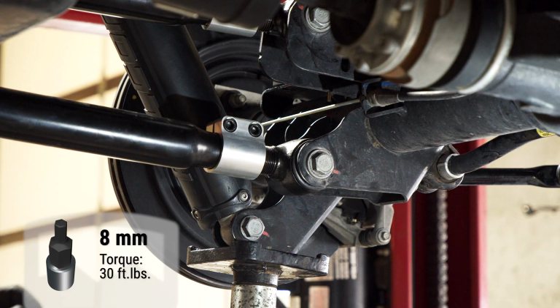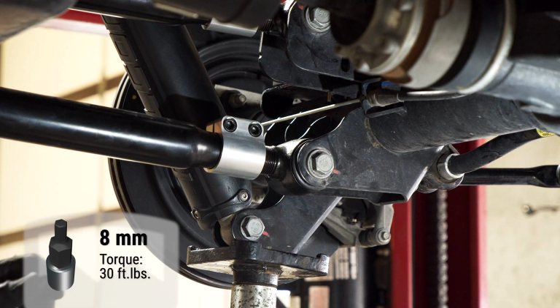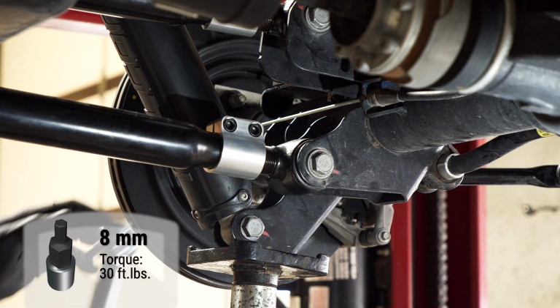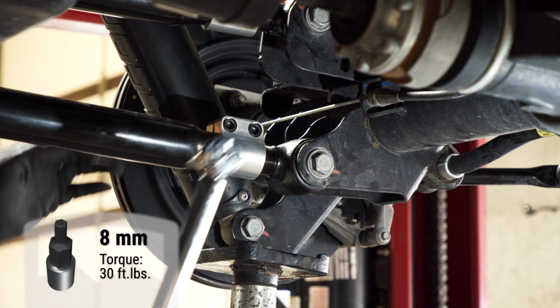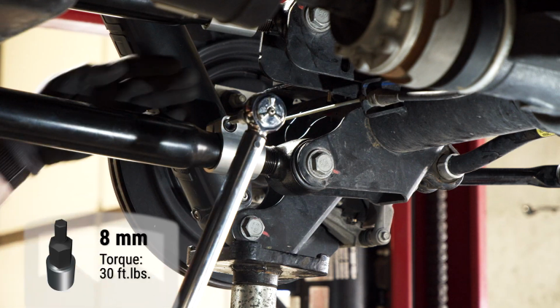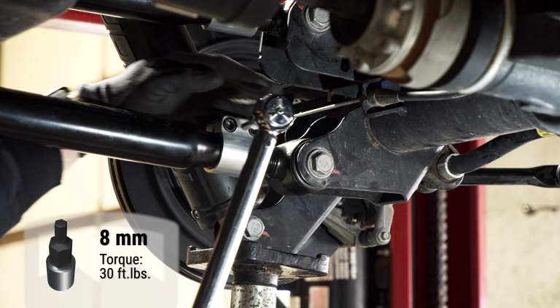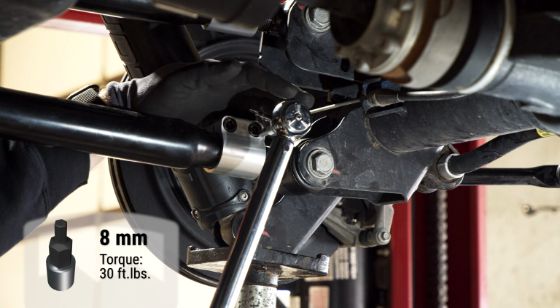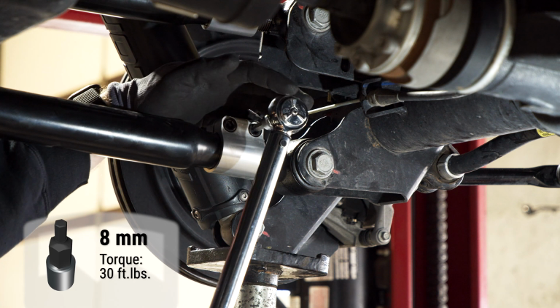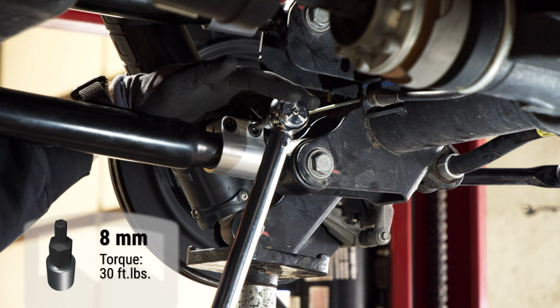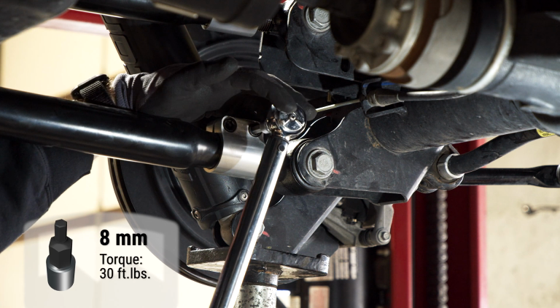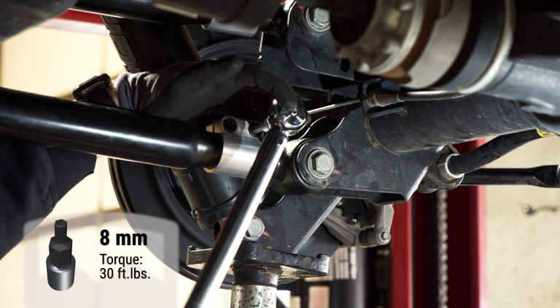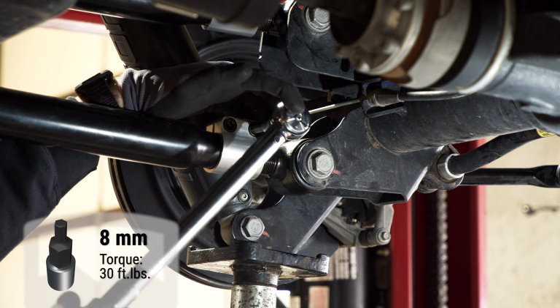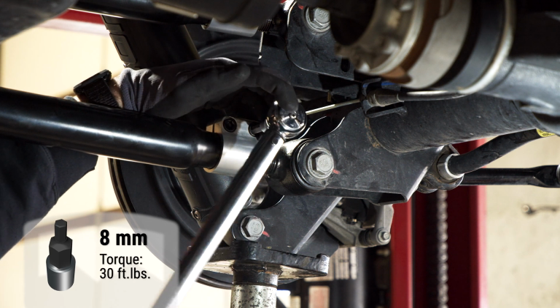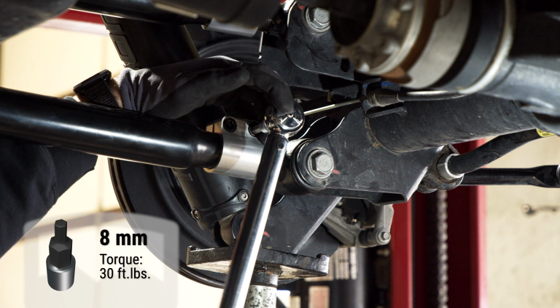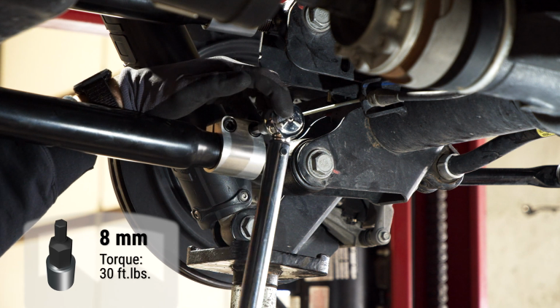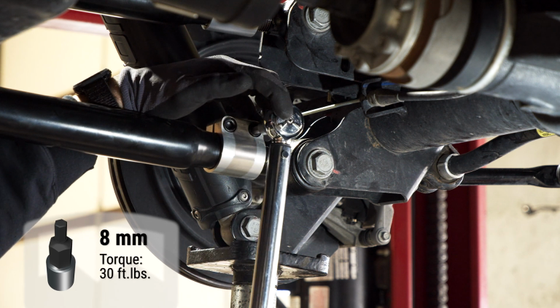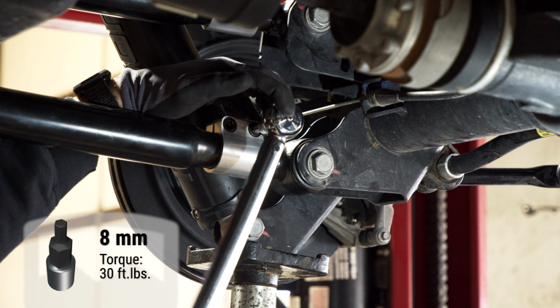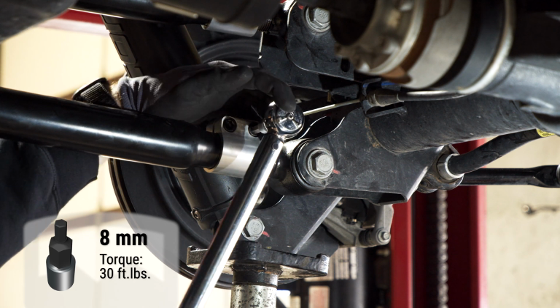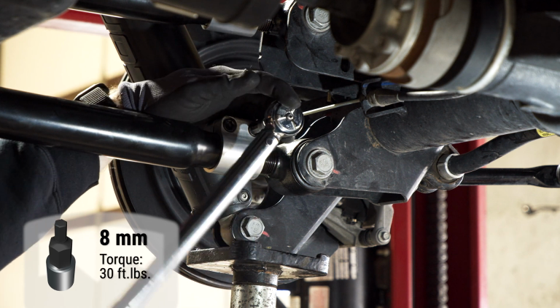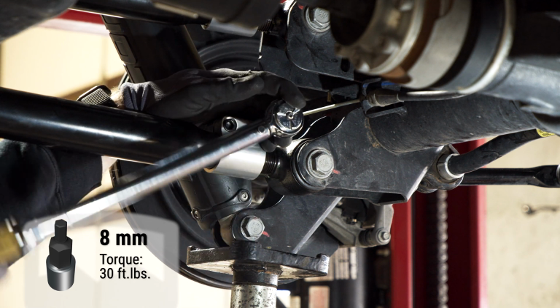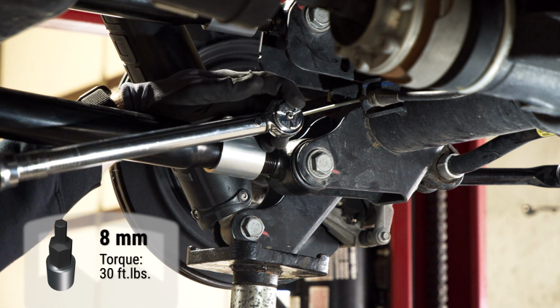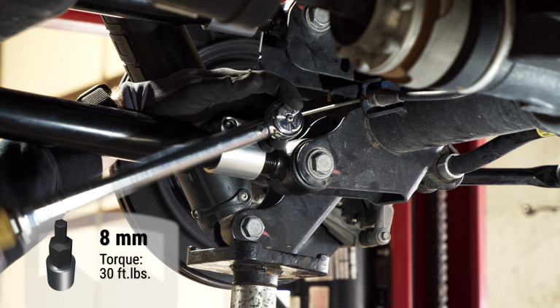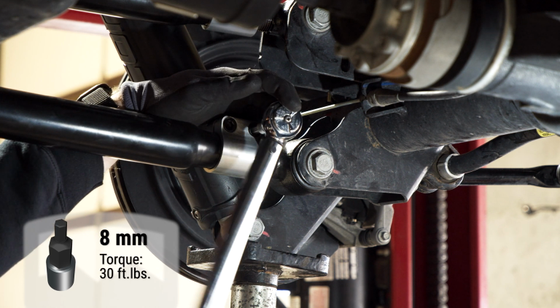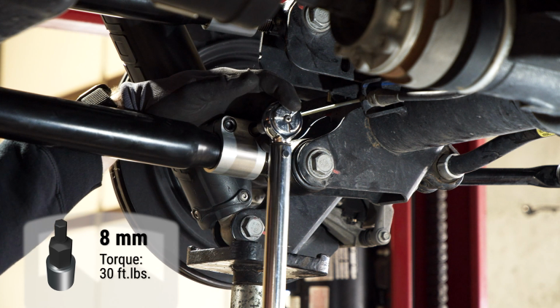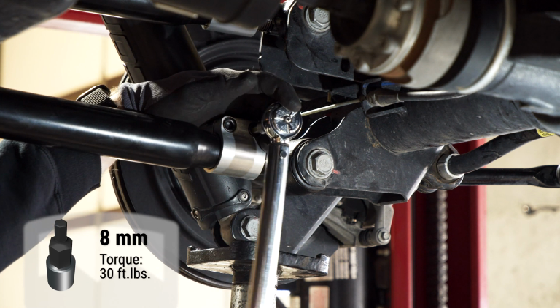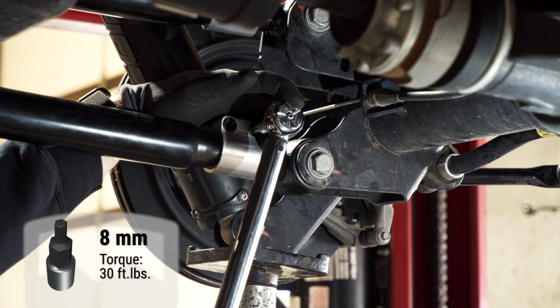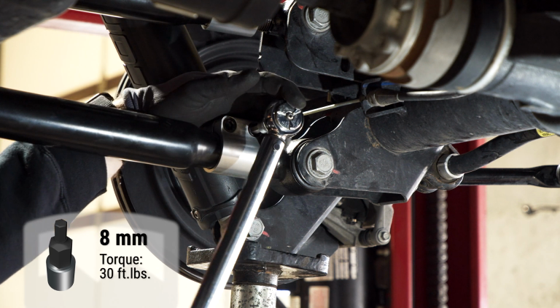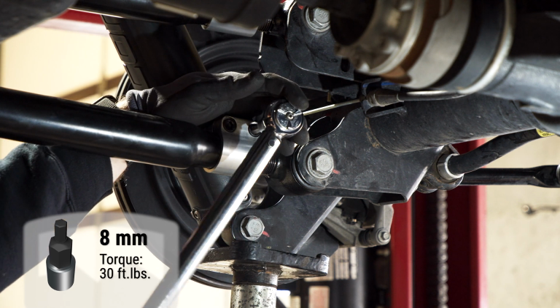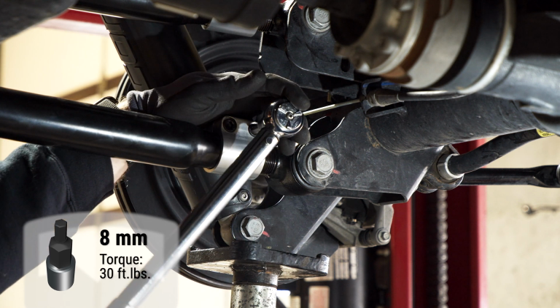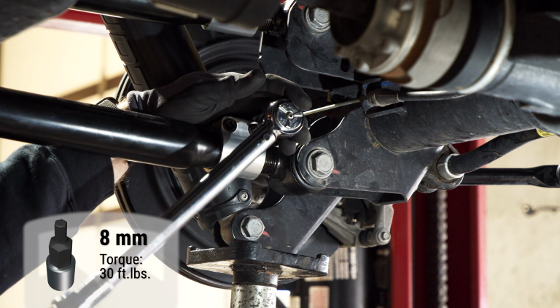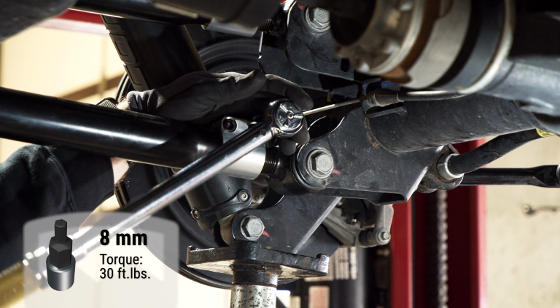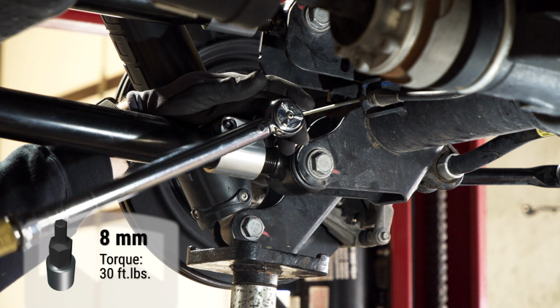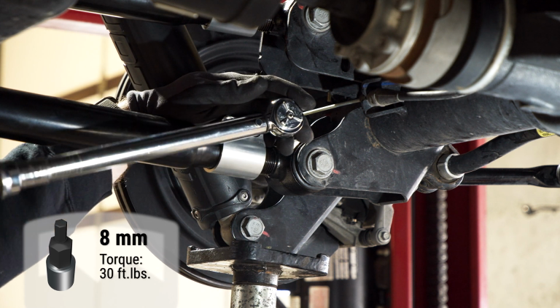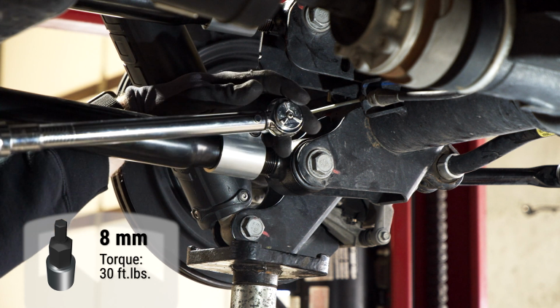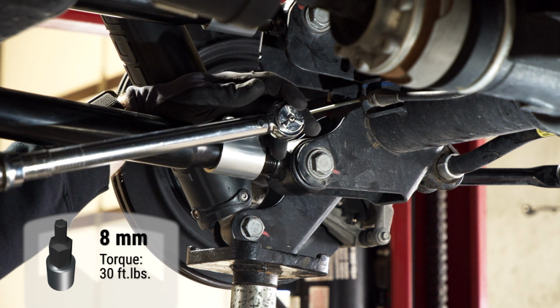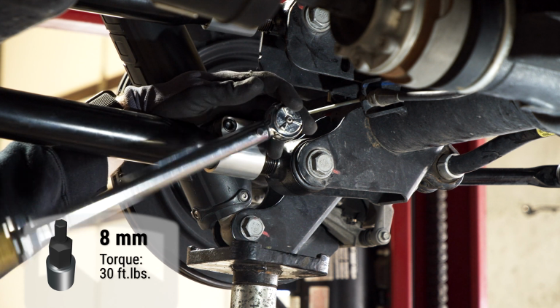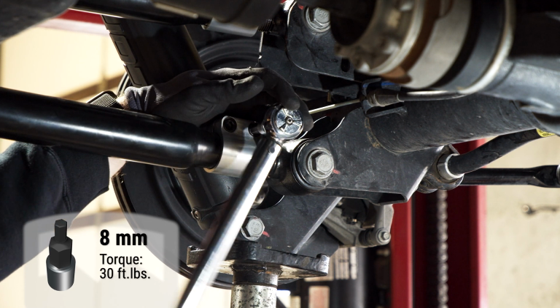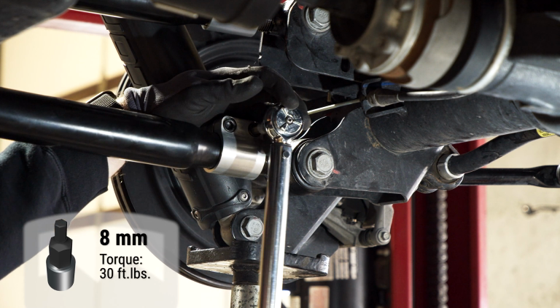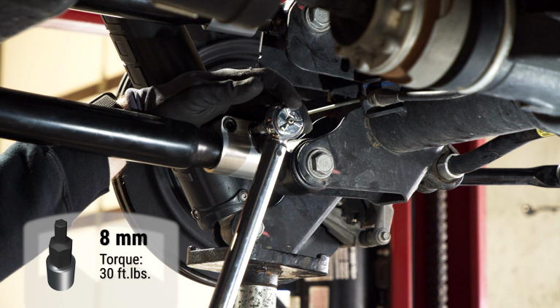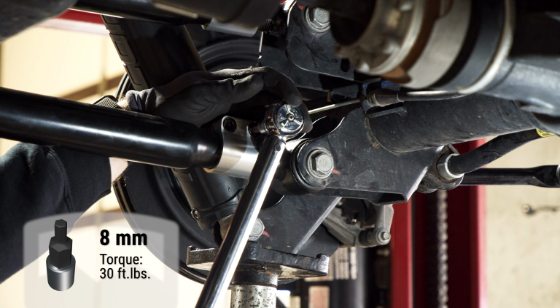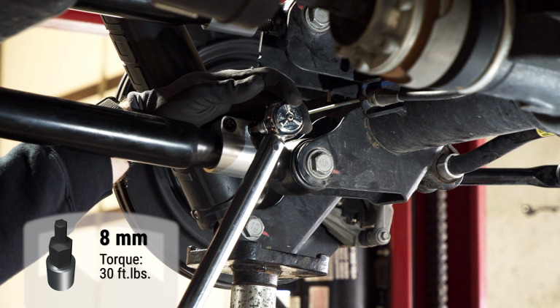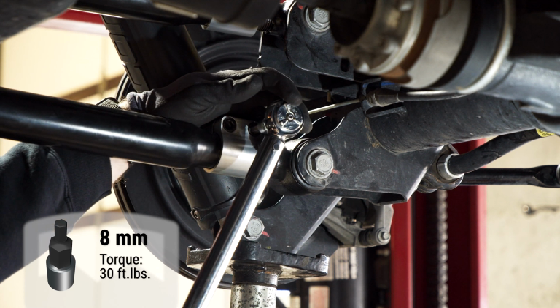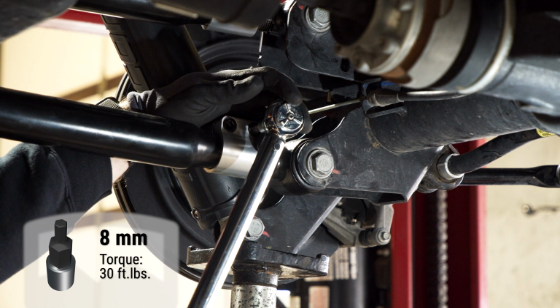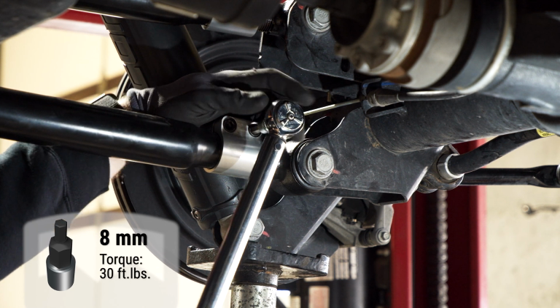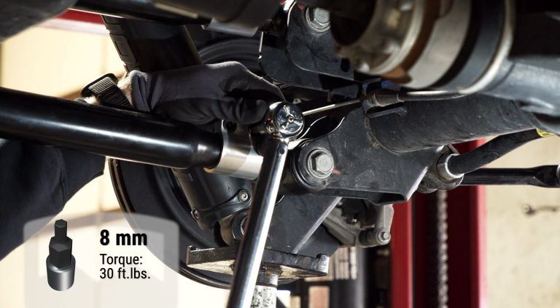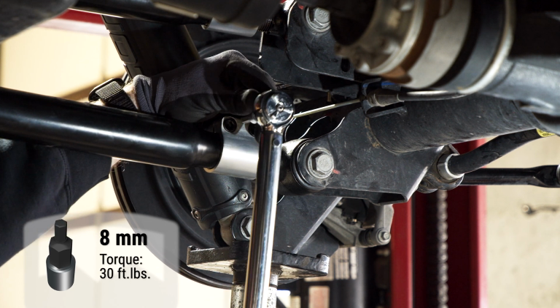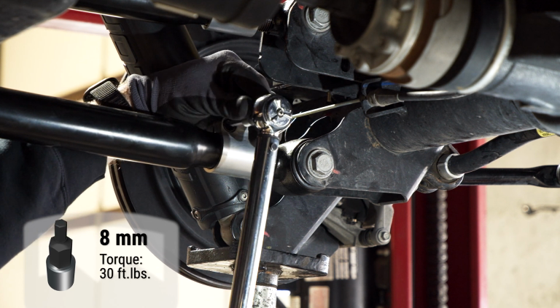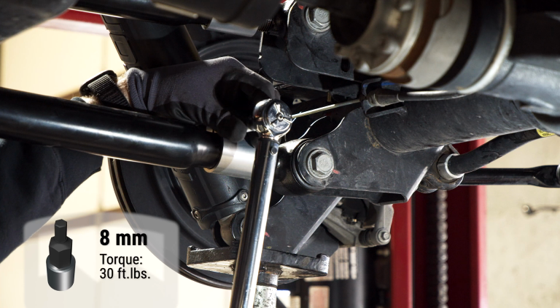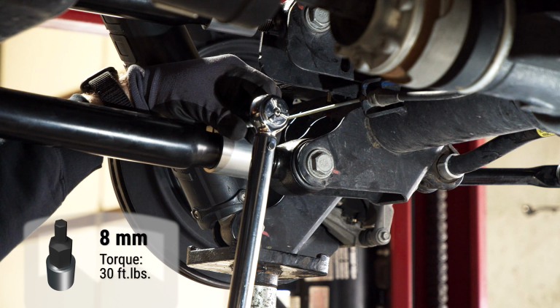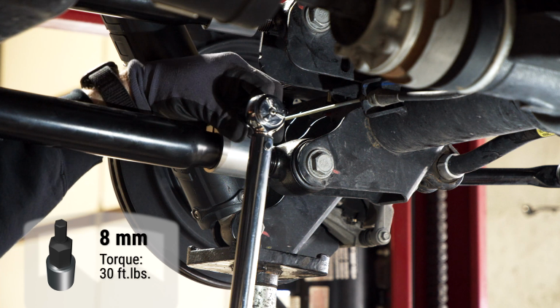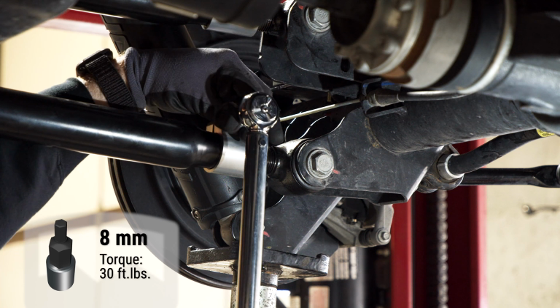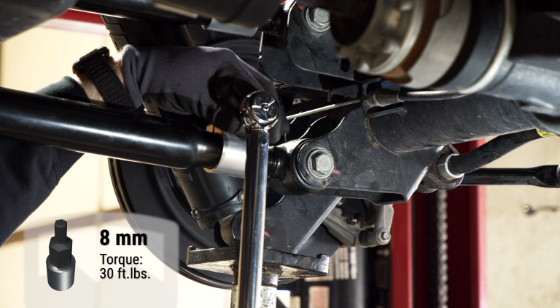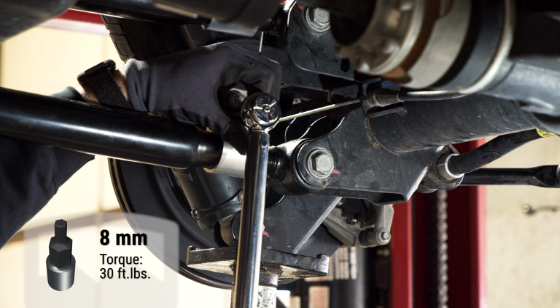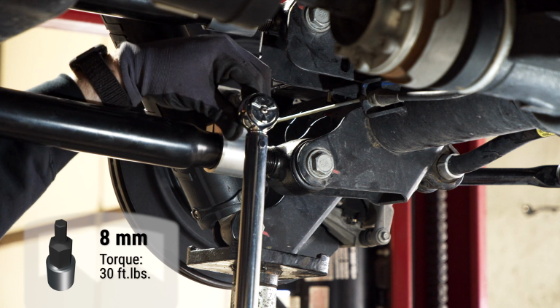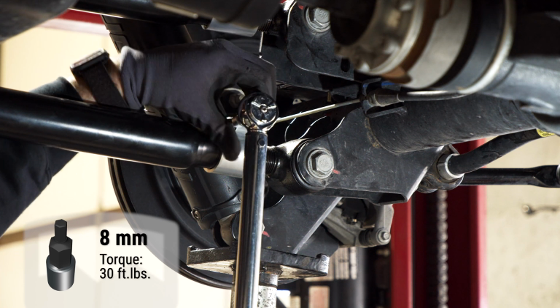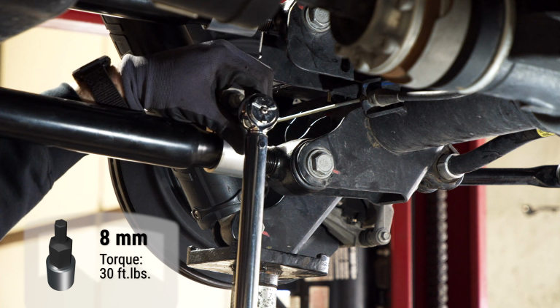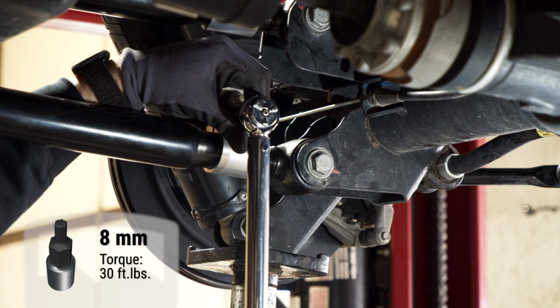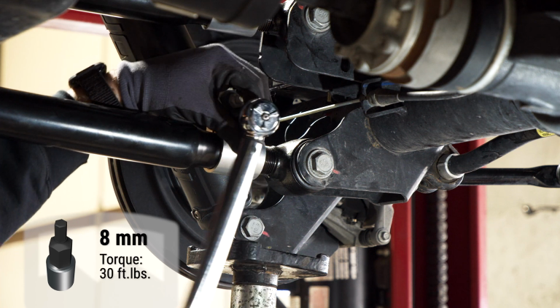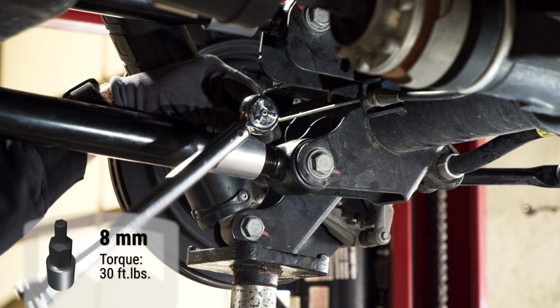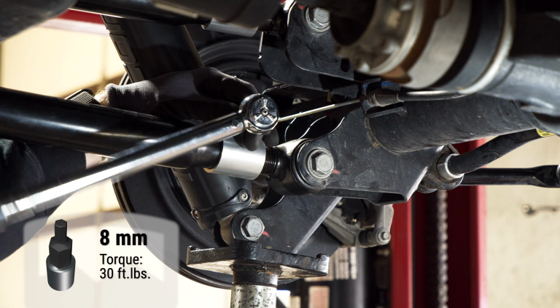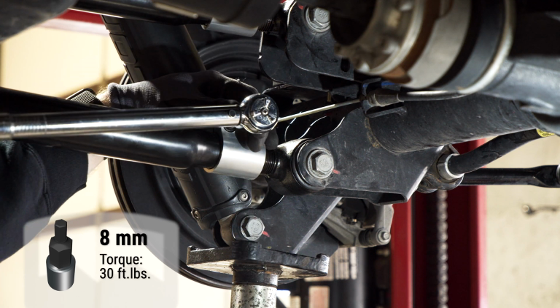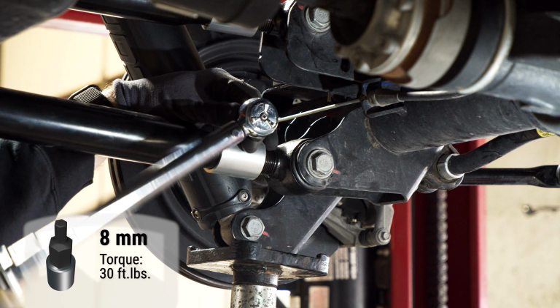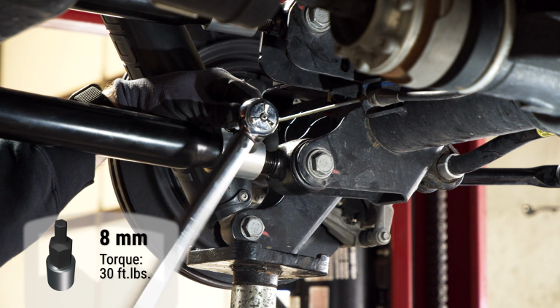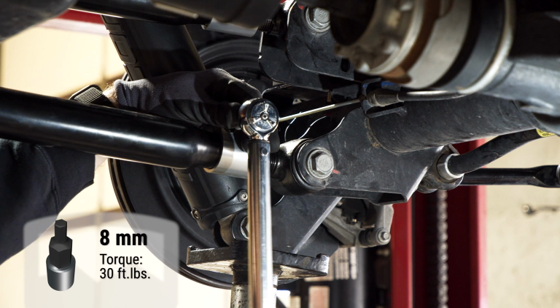Finally, tighten down the clamps on the arms. Make sure you go back and forth on the bolts to ensure they are tightened evenly.